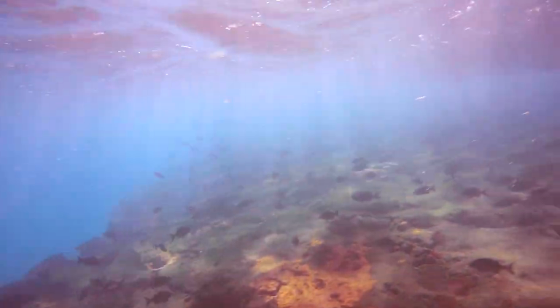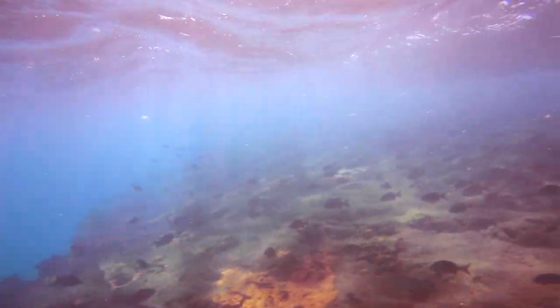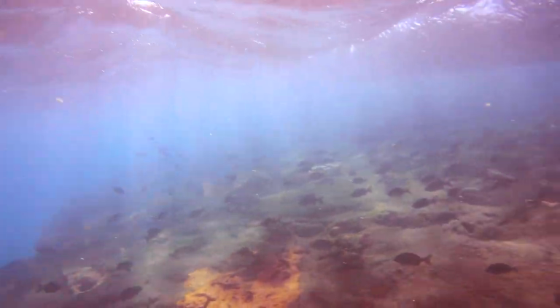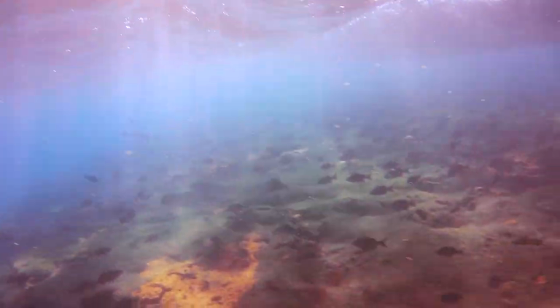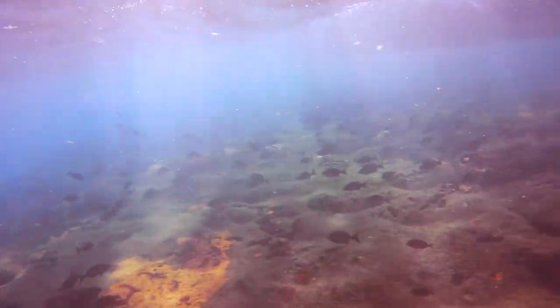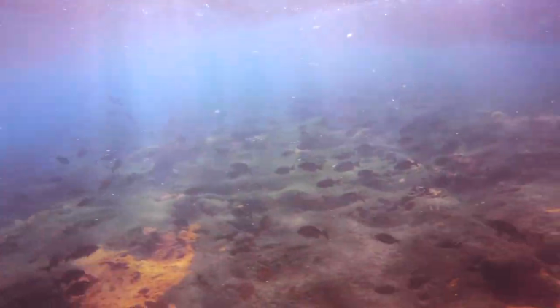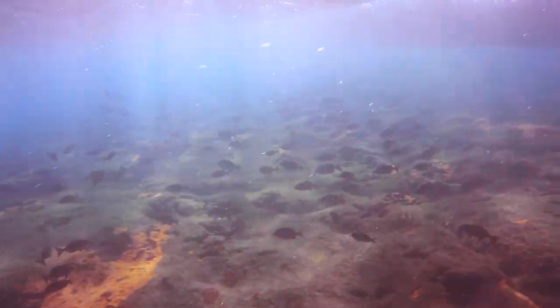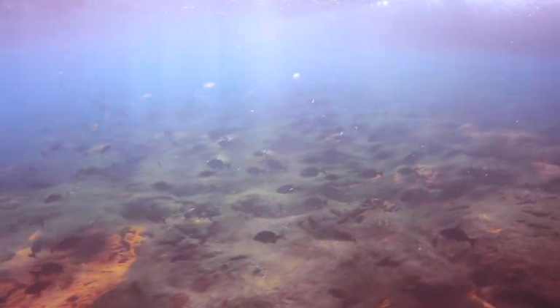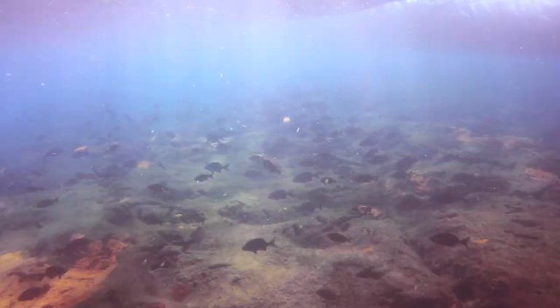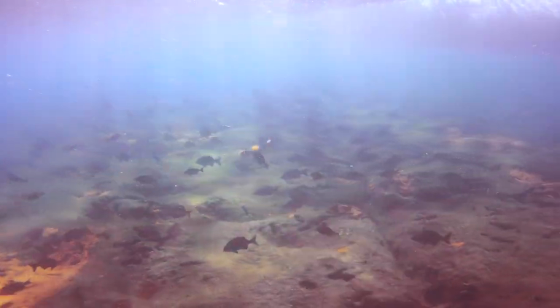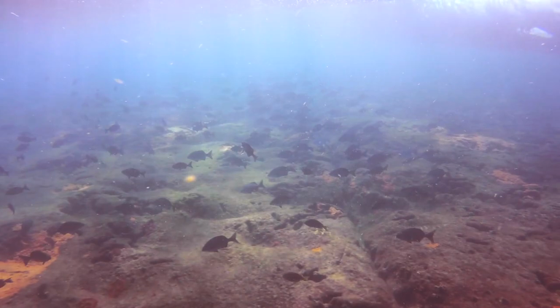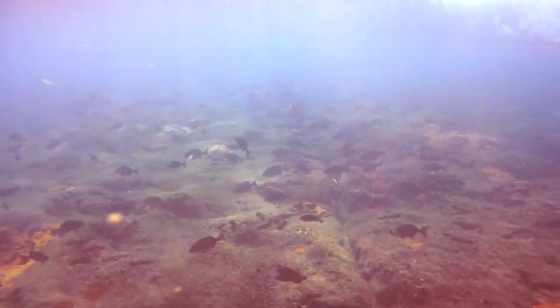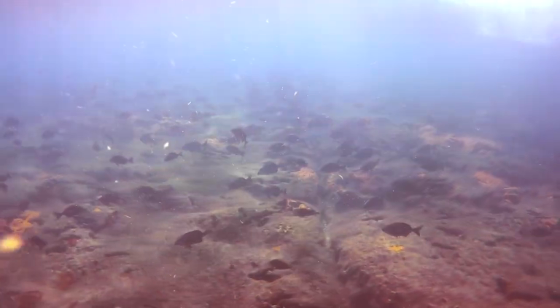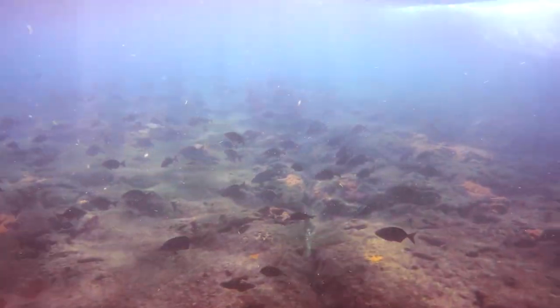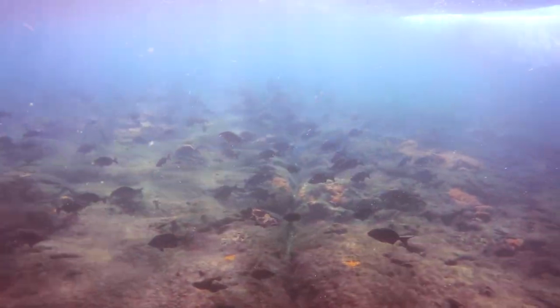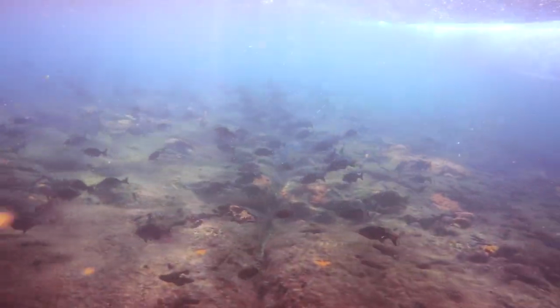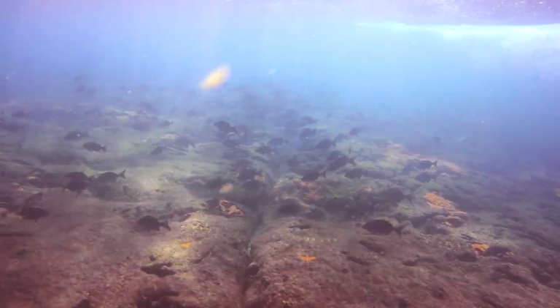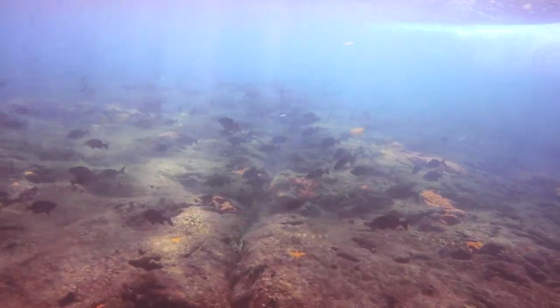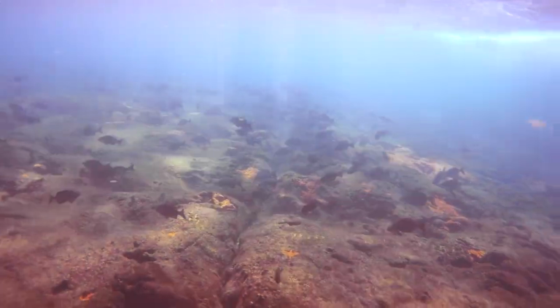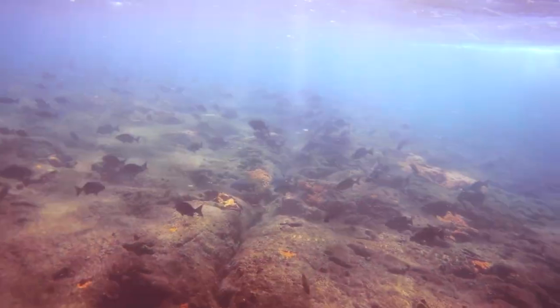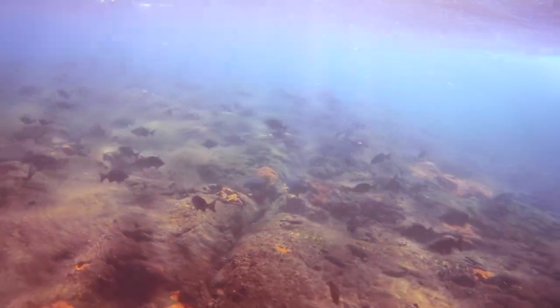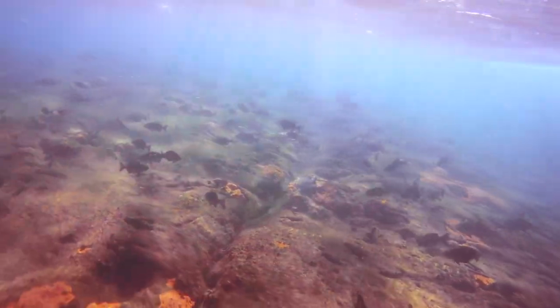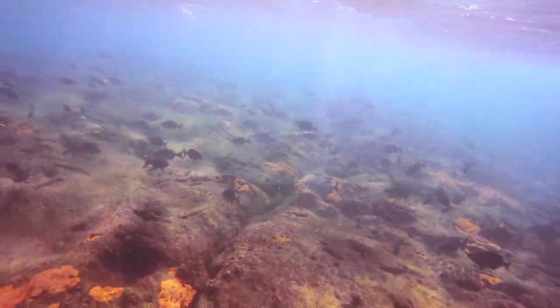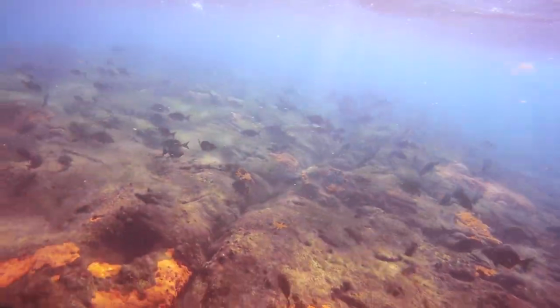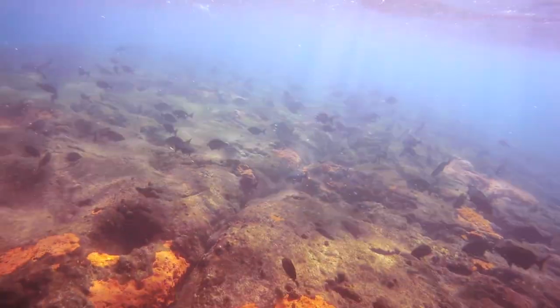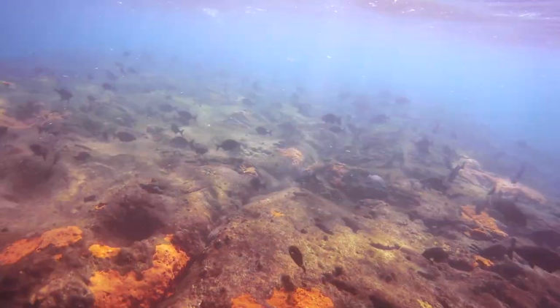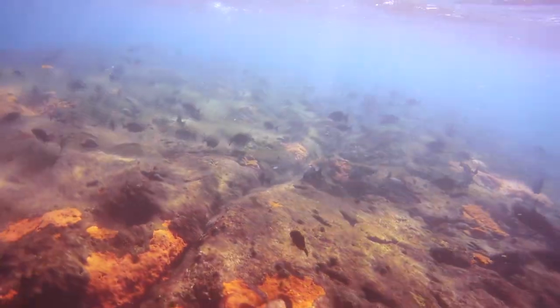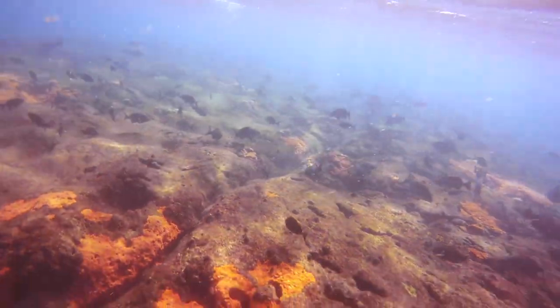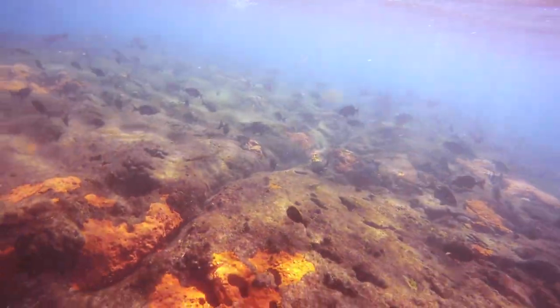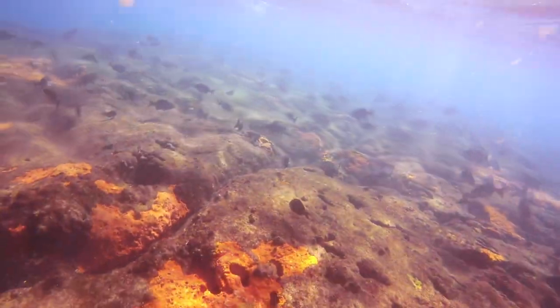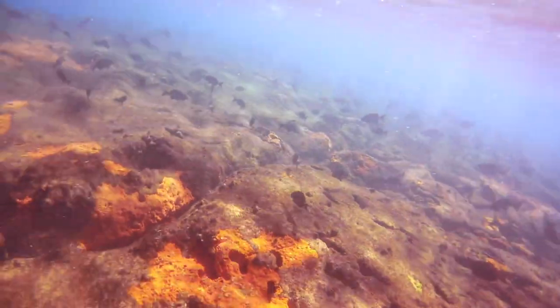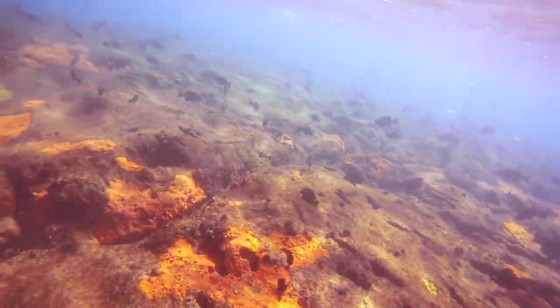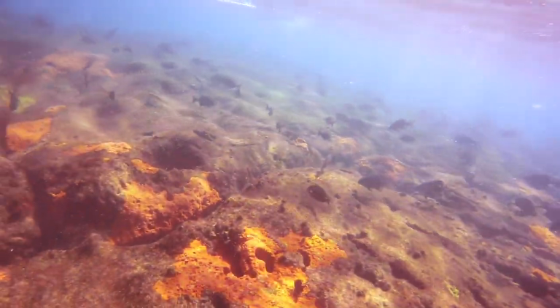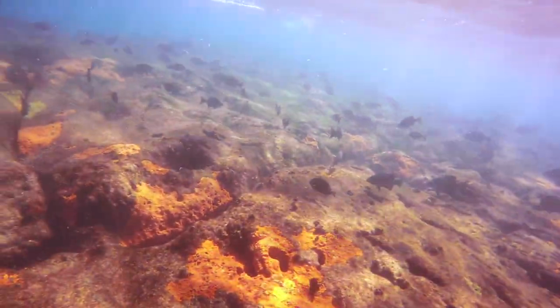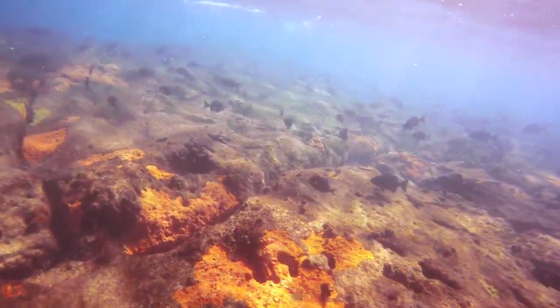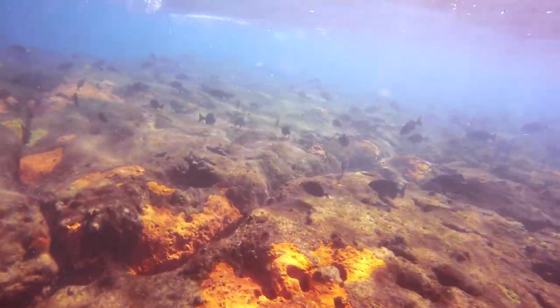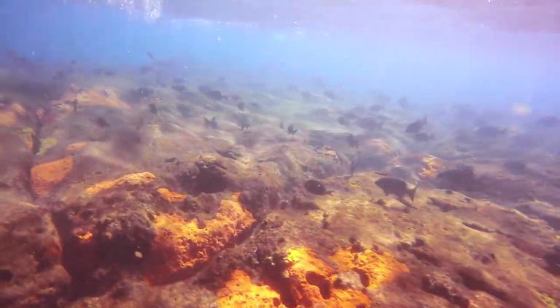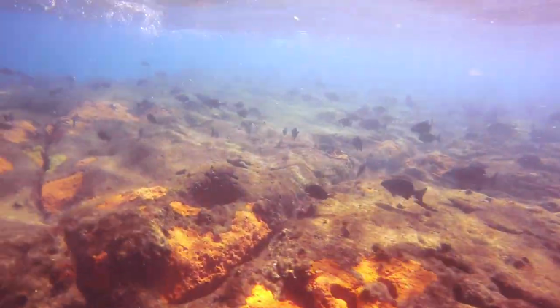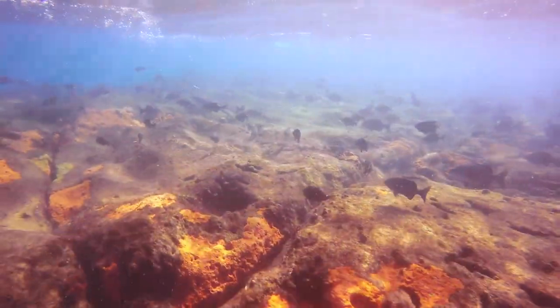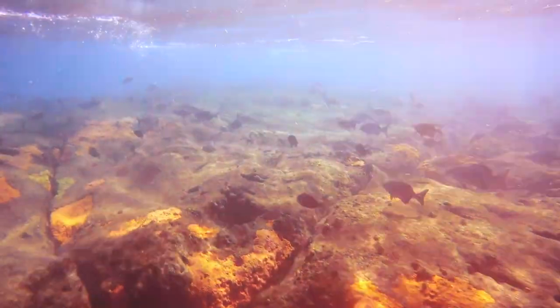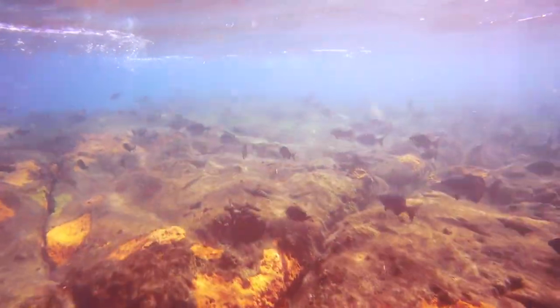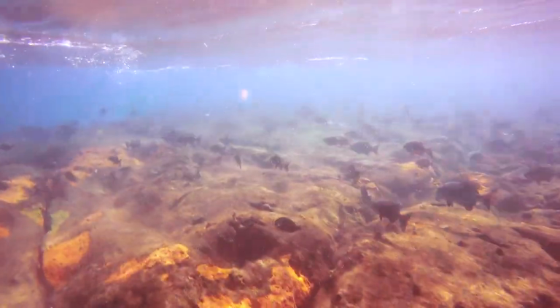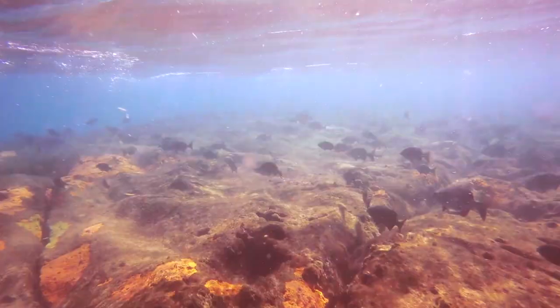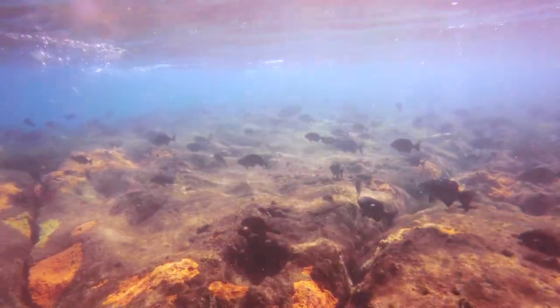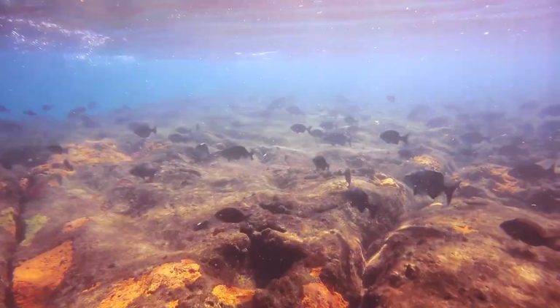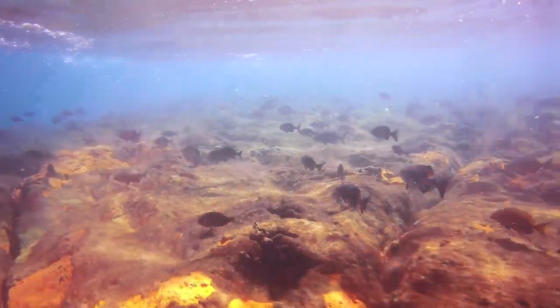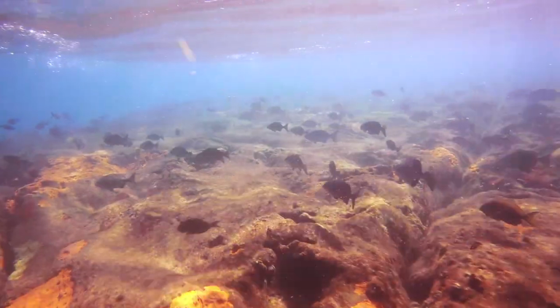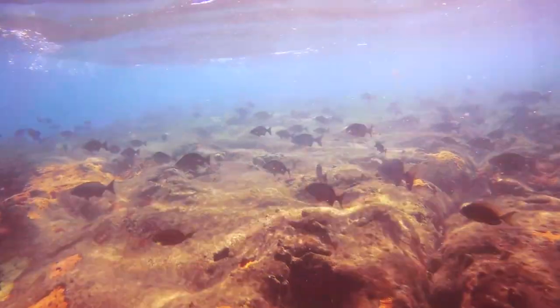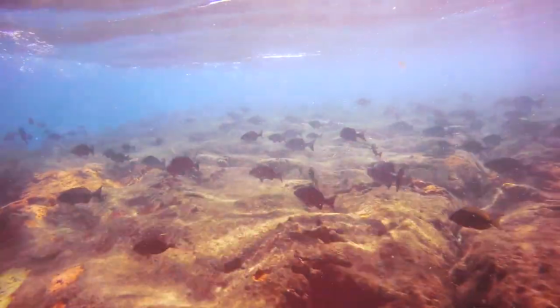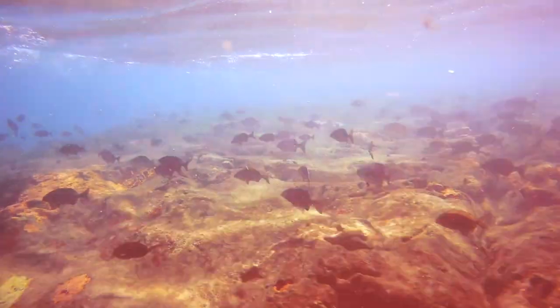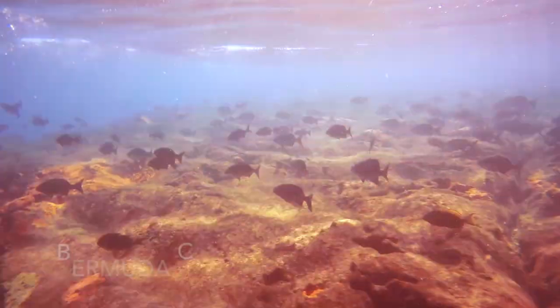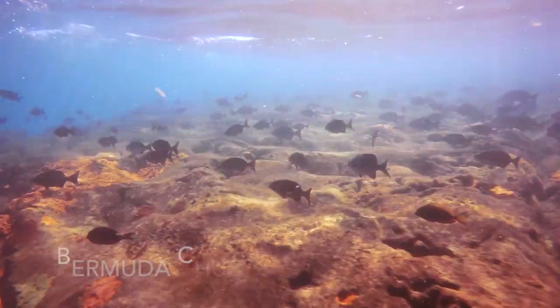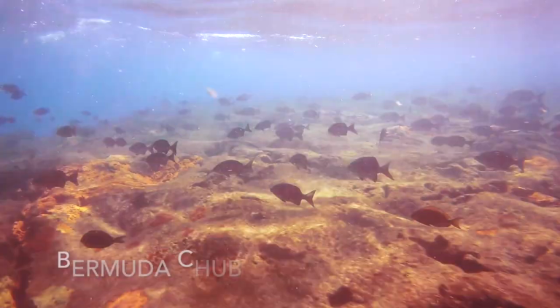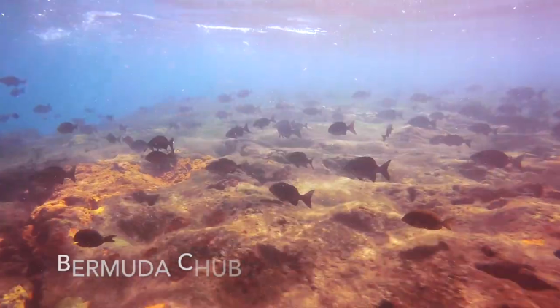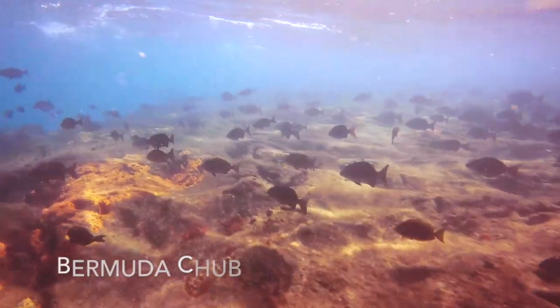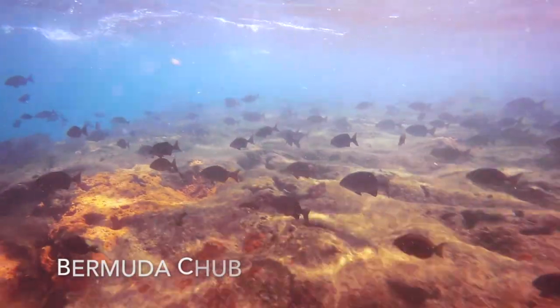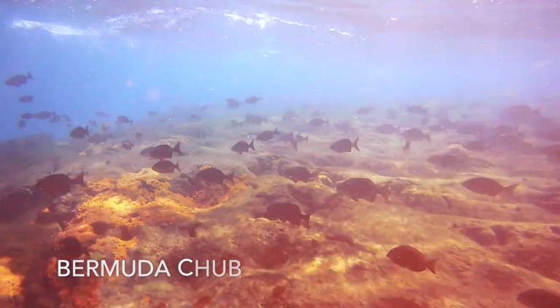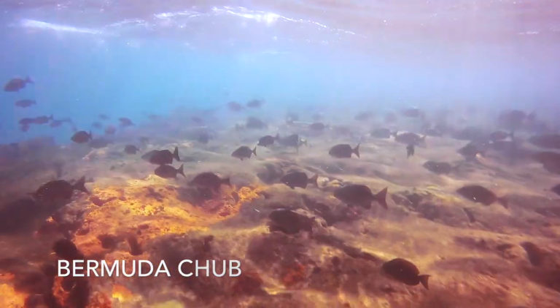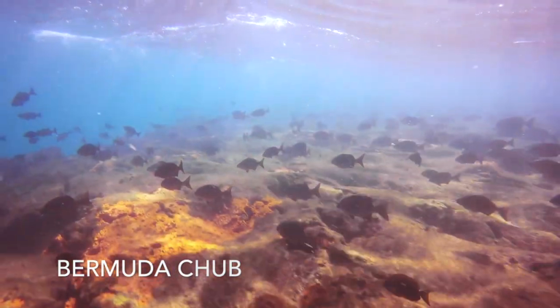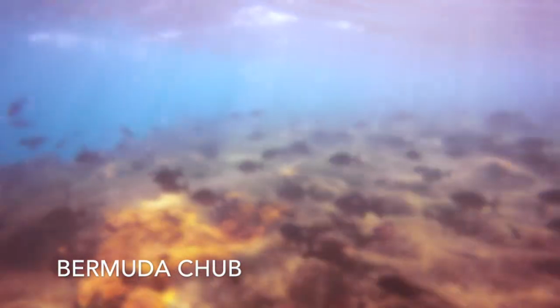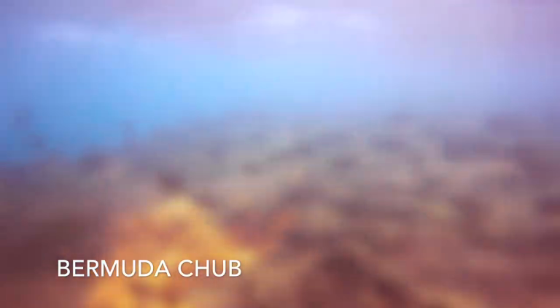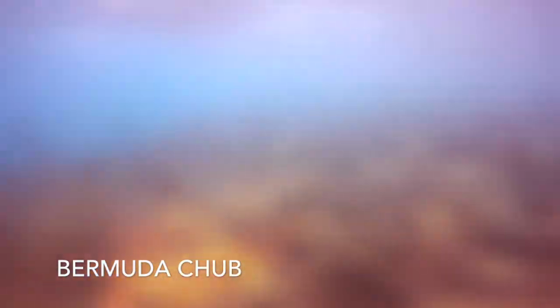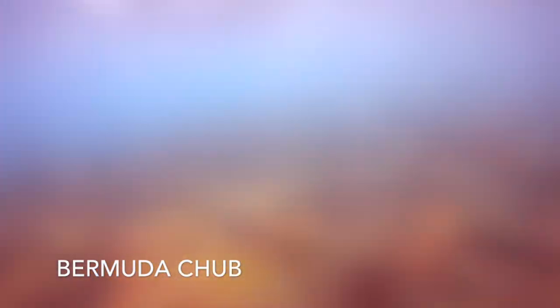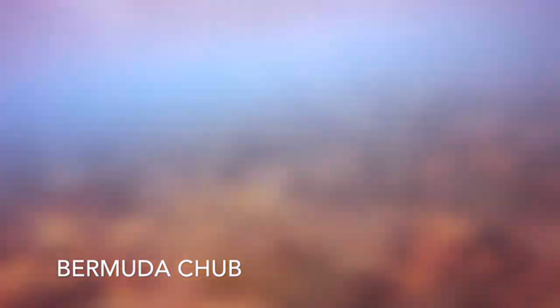A common fish of the shallows — Bermuda chubs. These chubs seen here are being swept around by the currents.